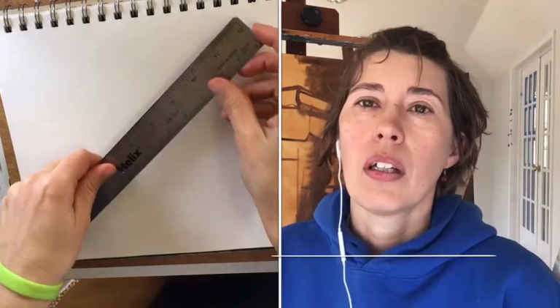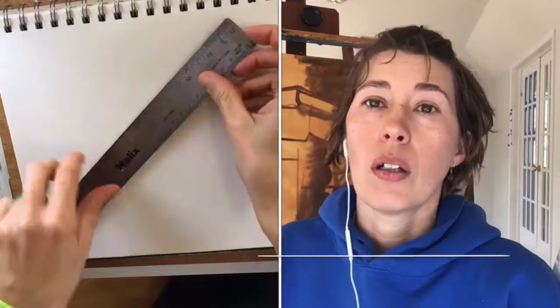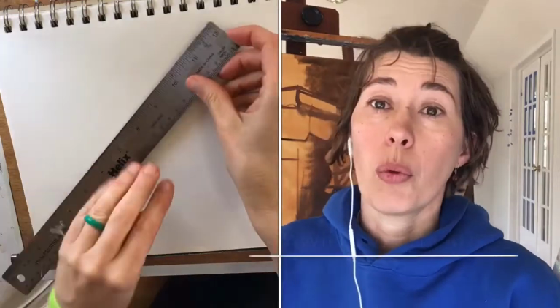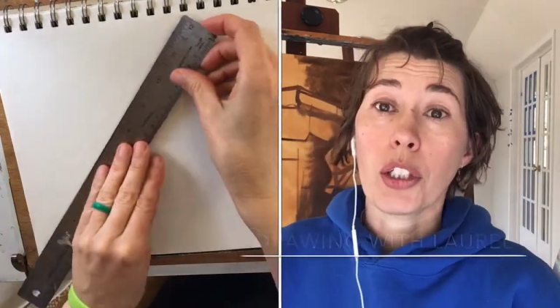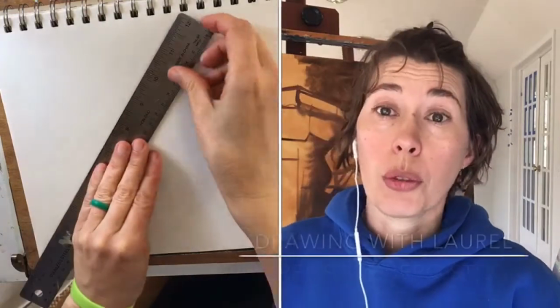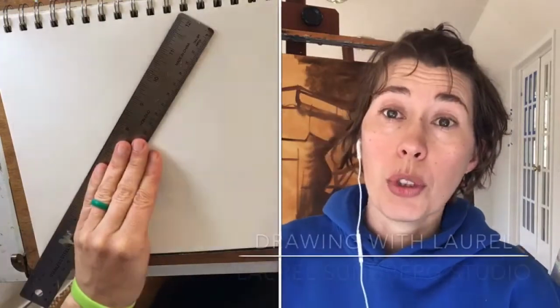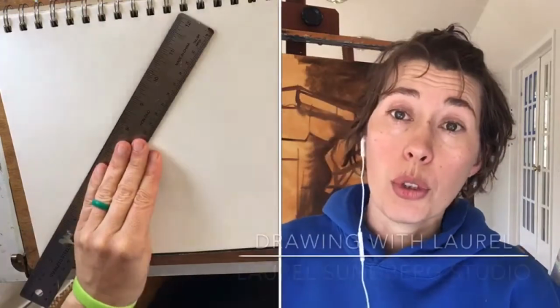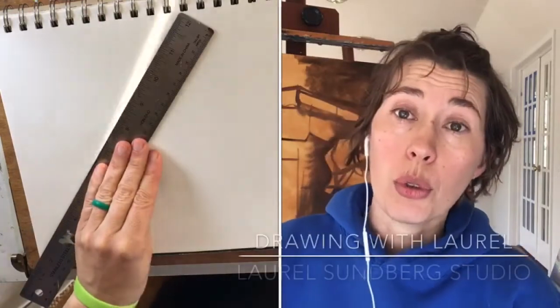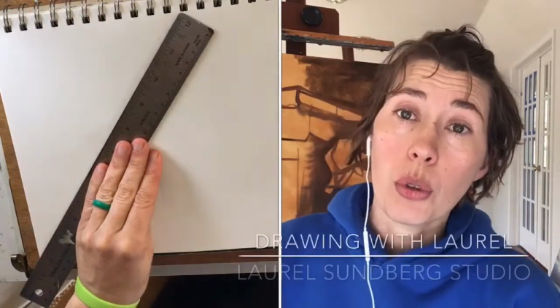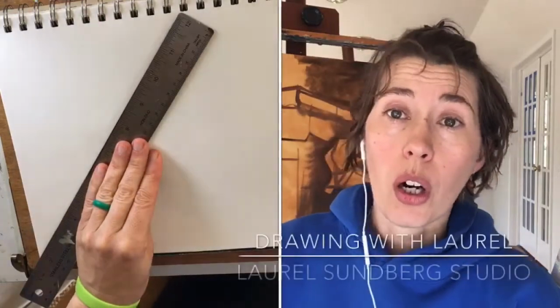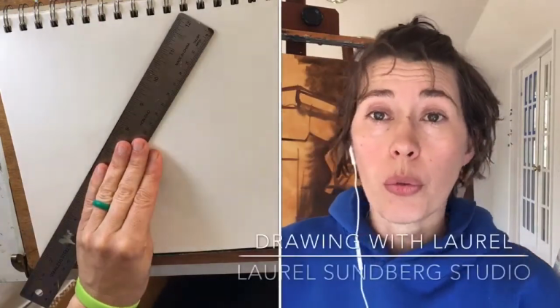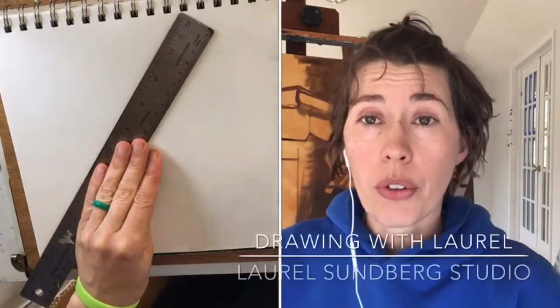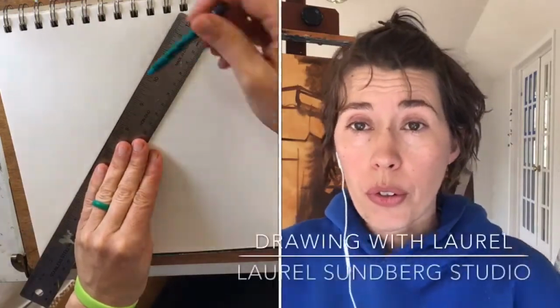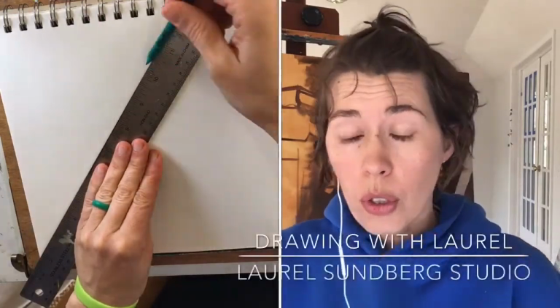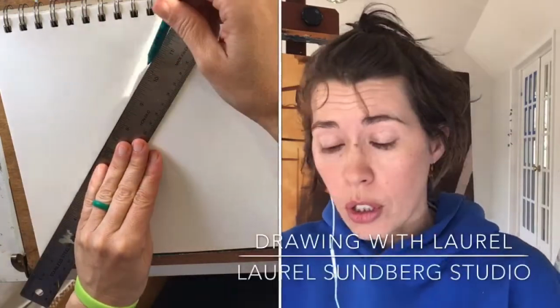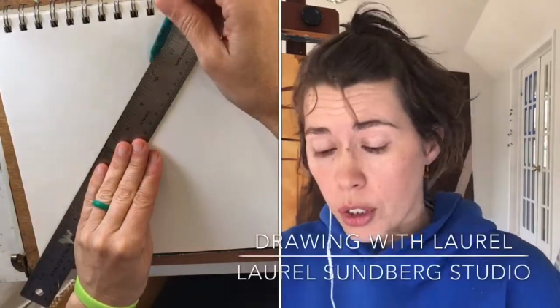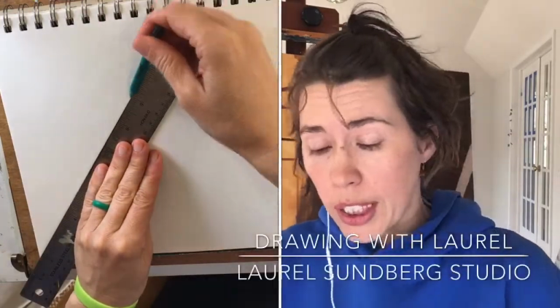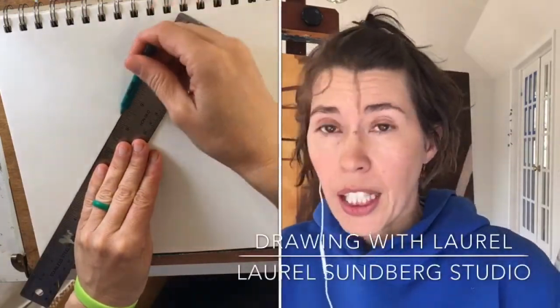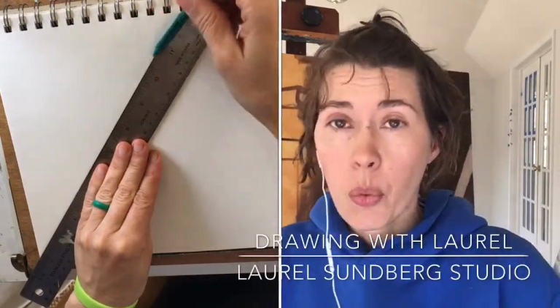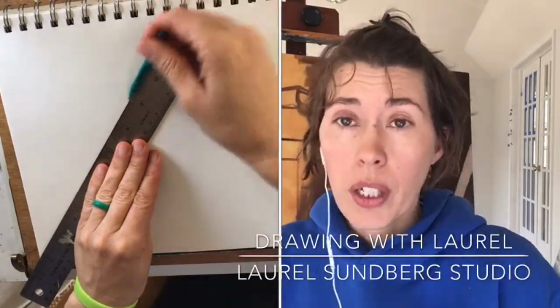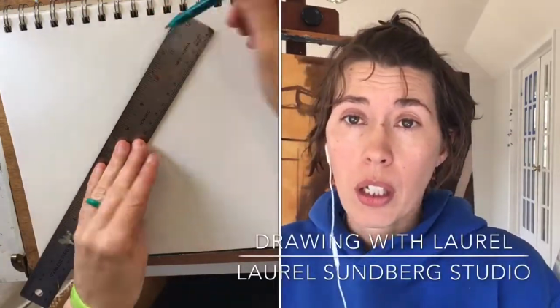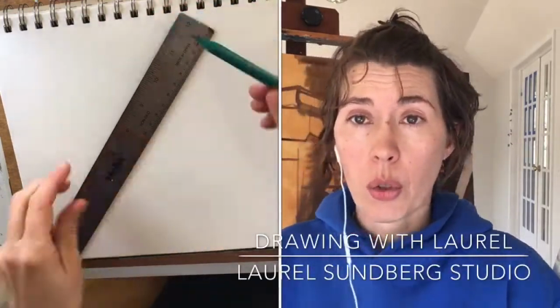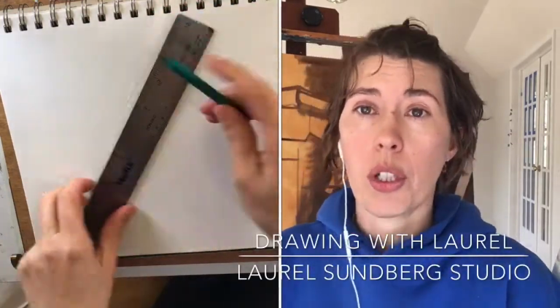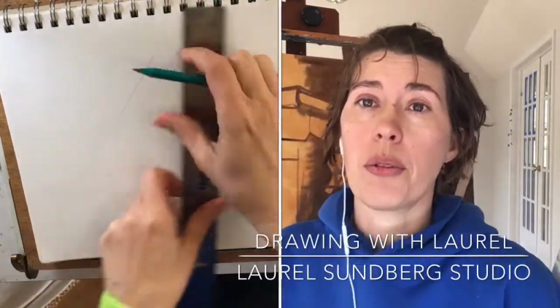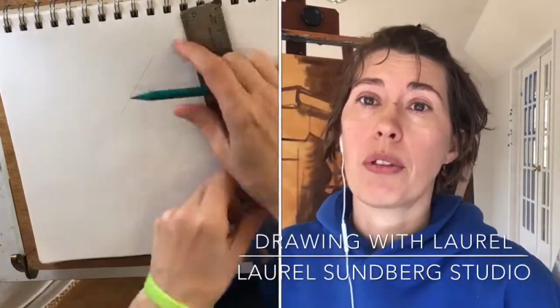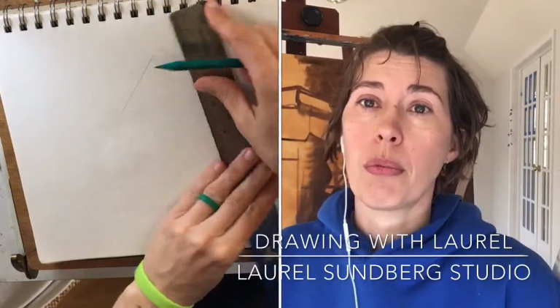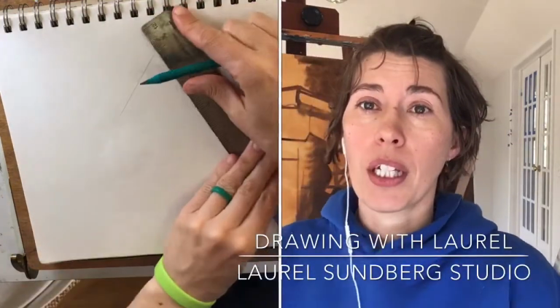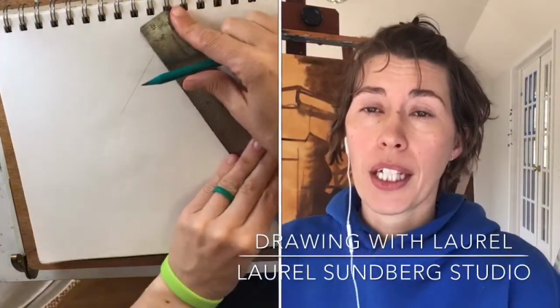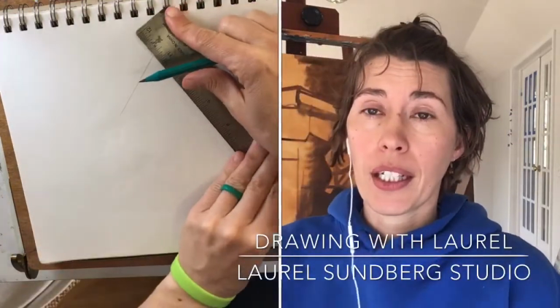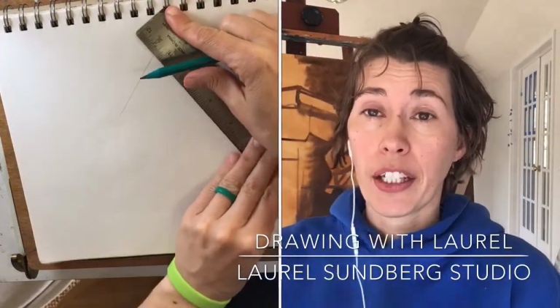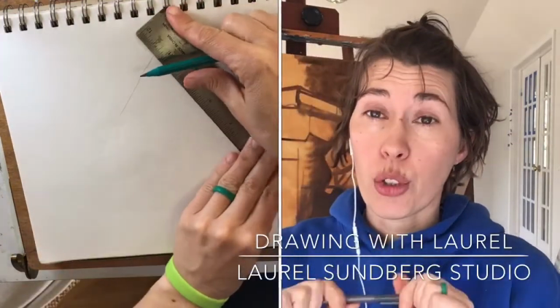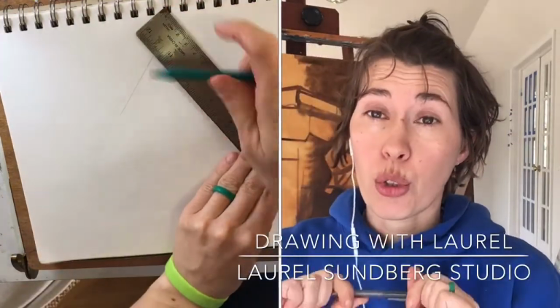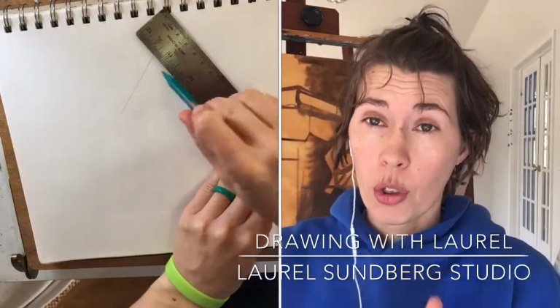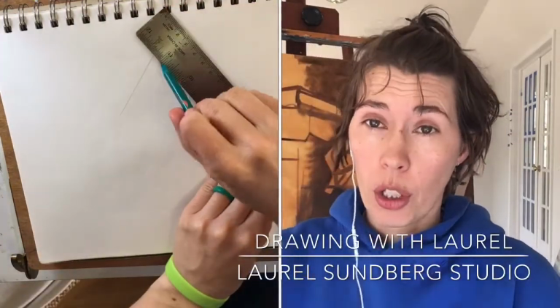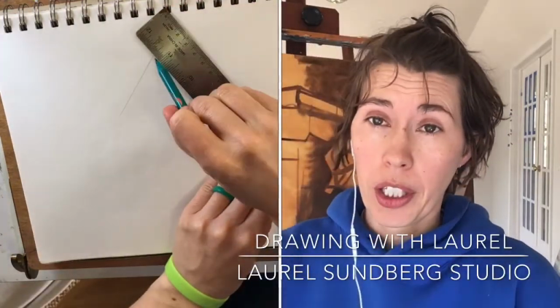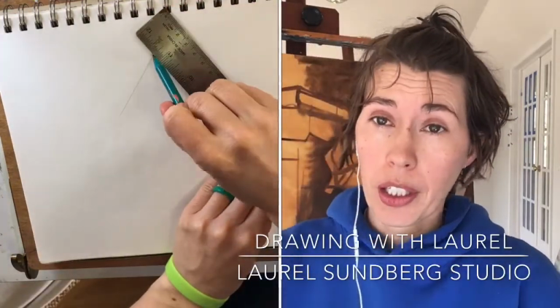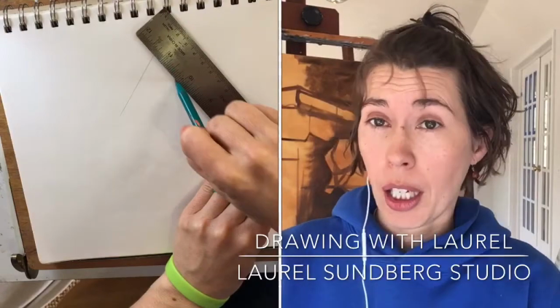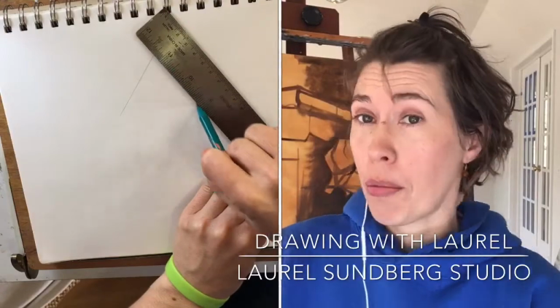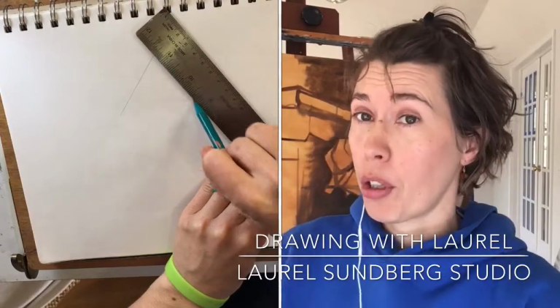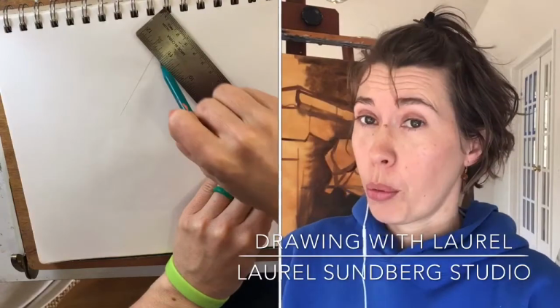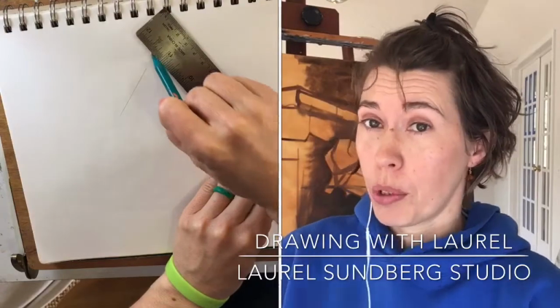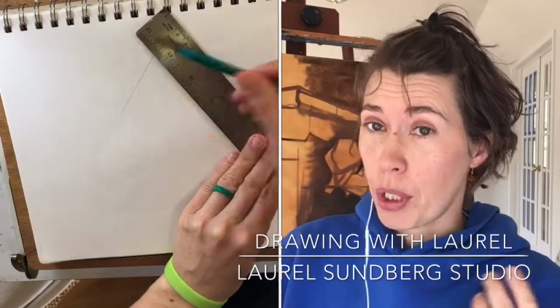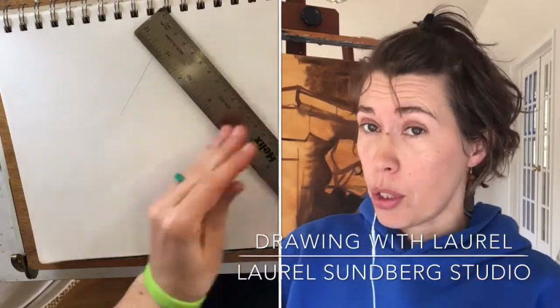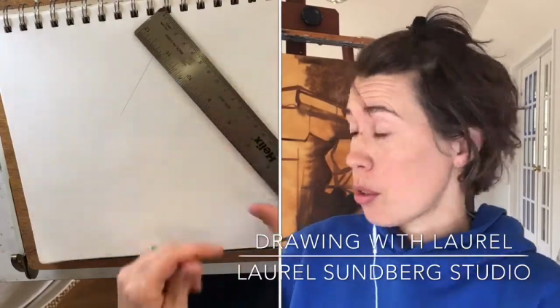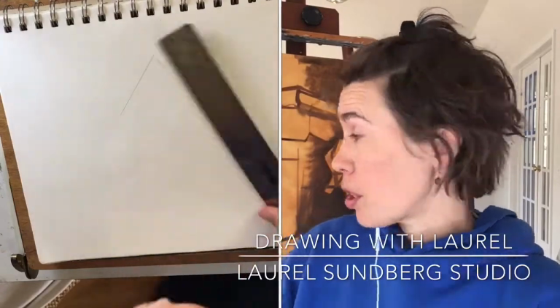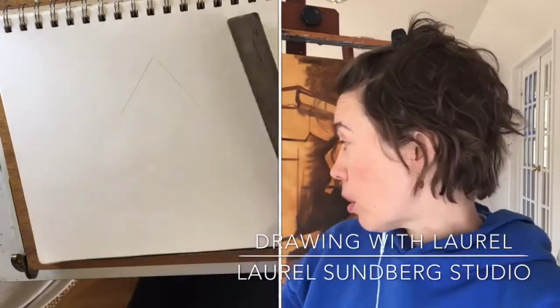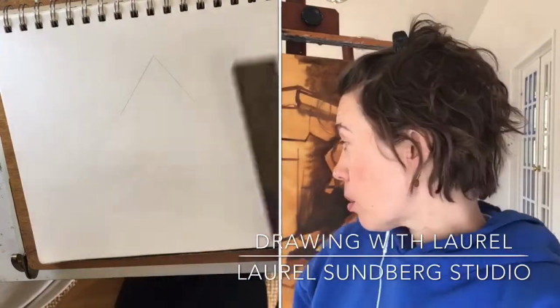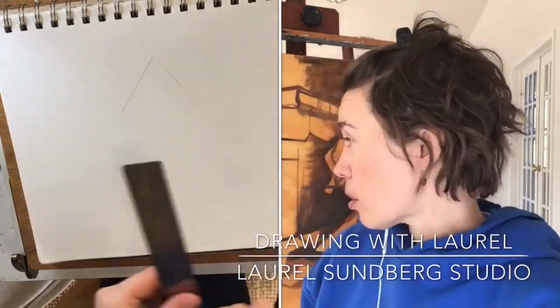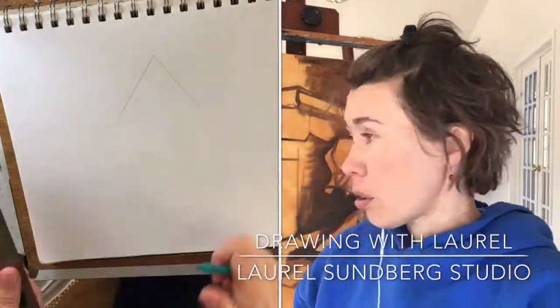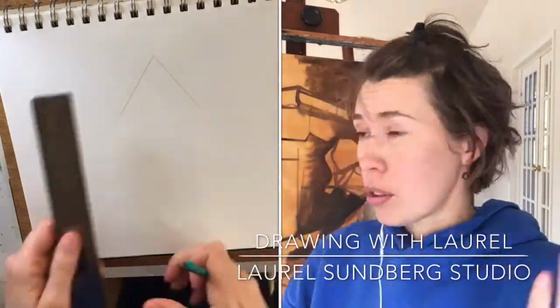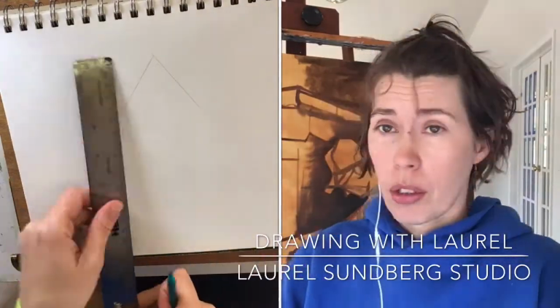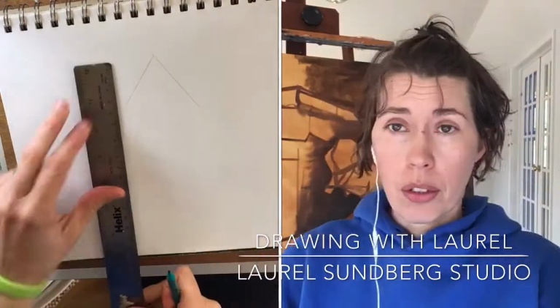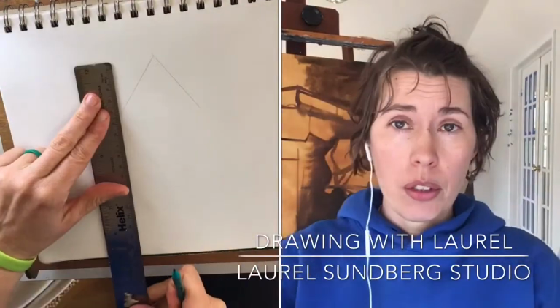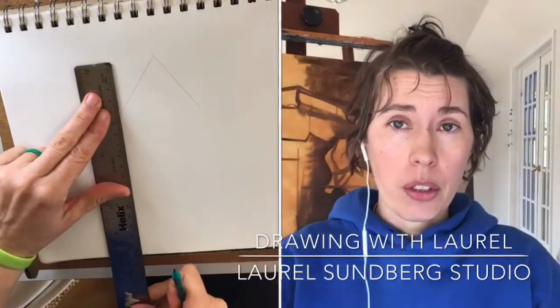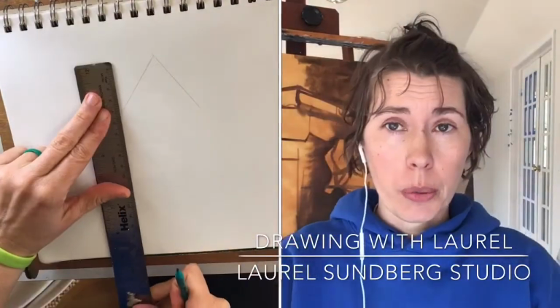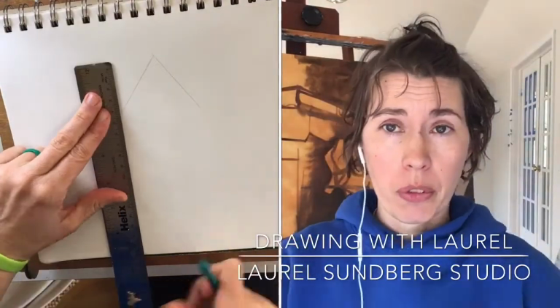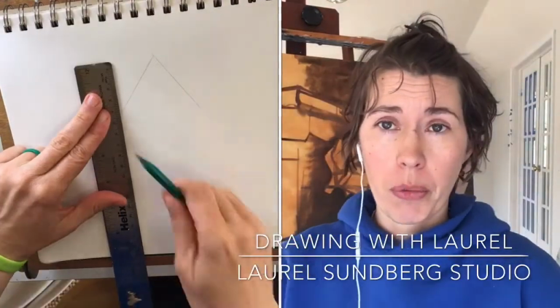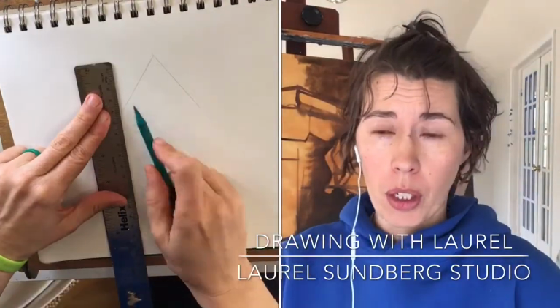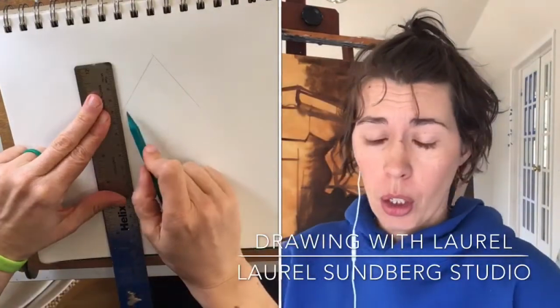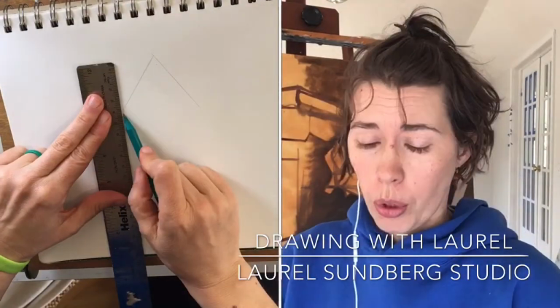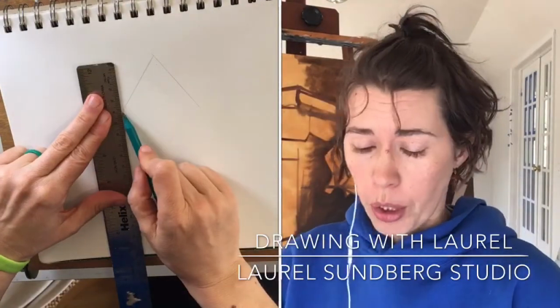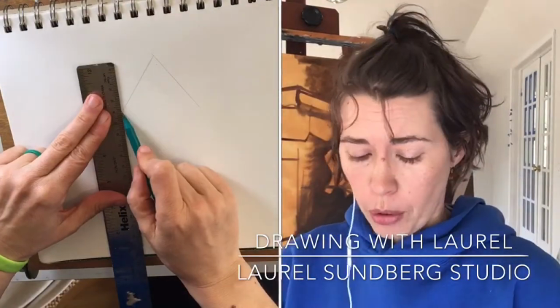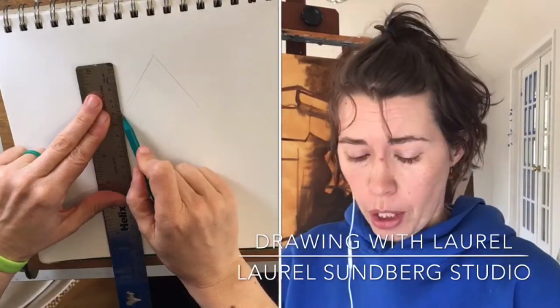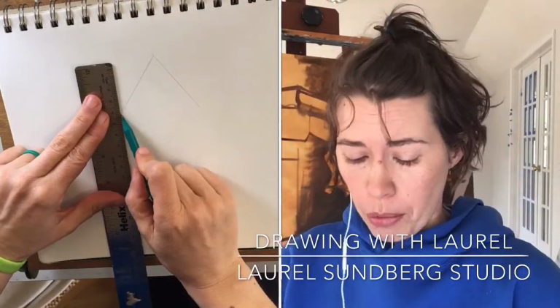Welcome to Art with Laurel. Today we are going to be making a drawing. I'm at home in my studio so you can see some of my artwork around me.